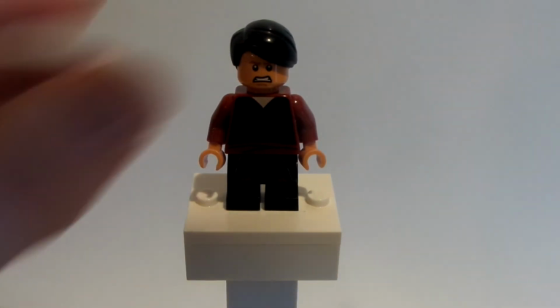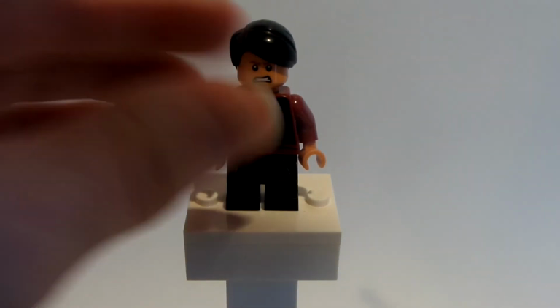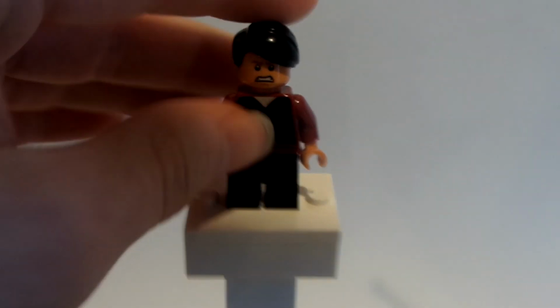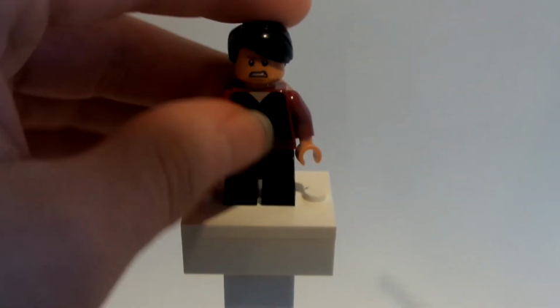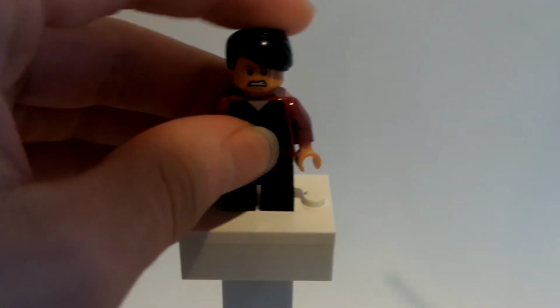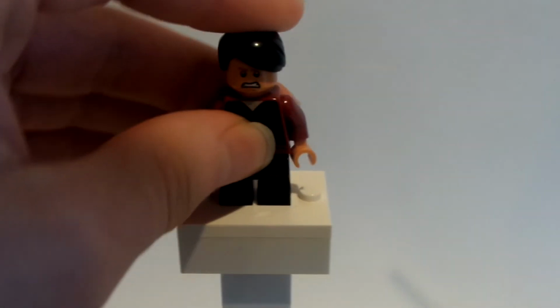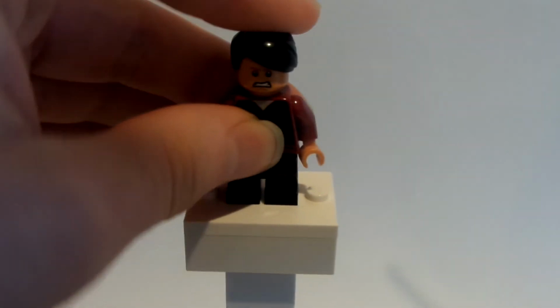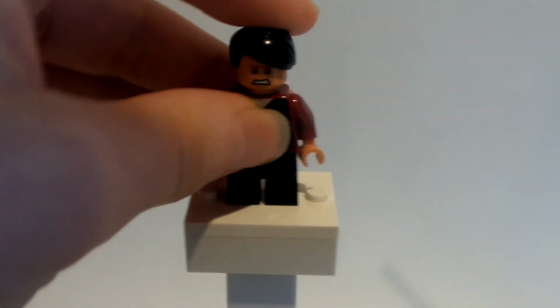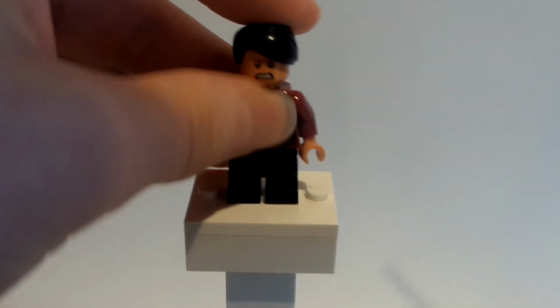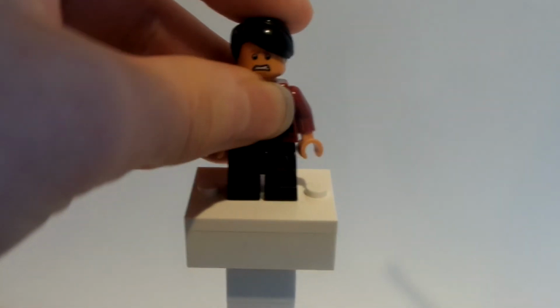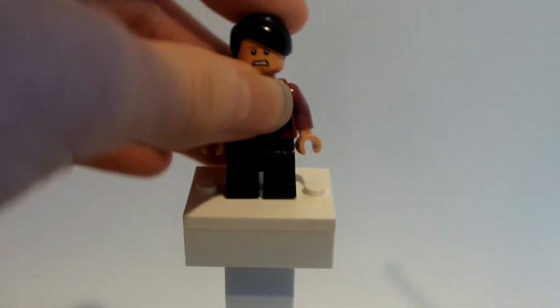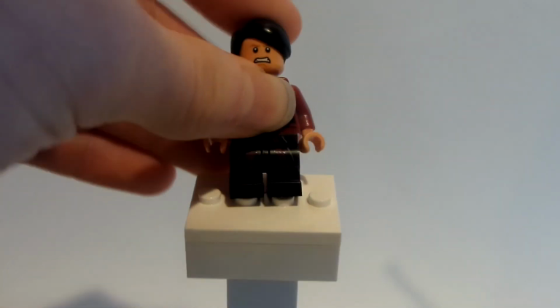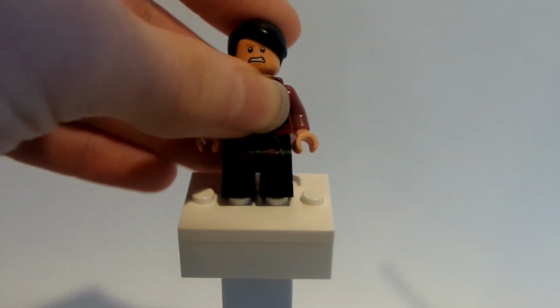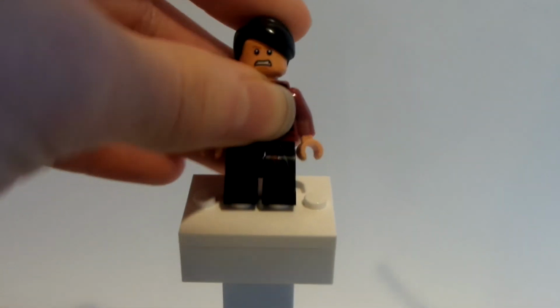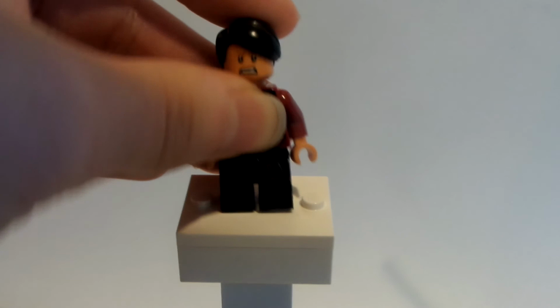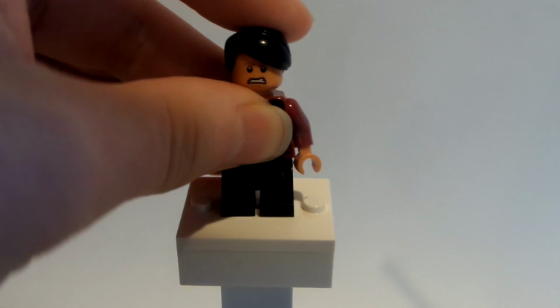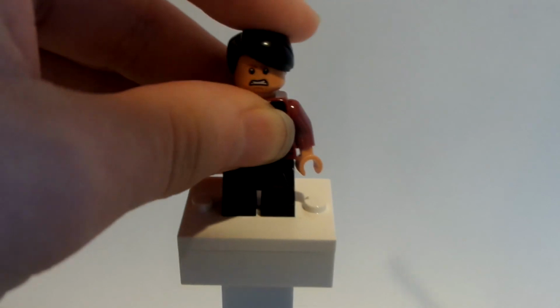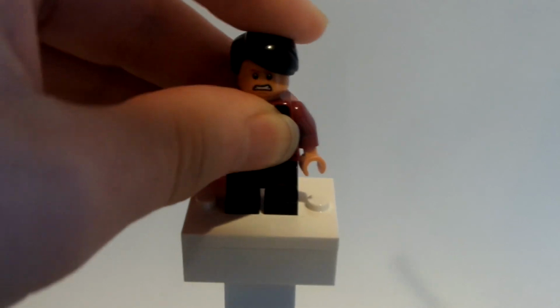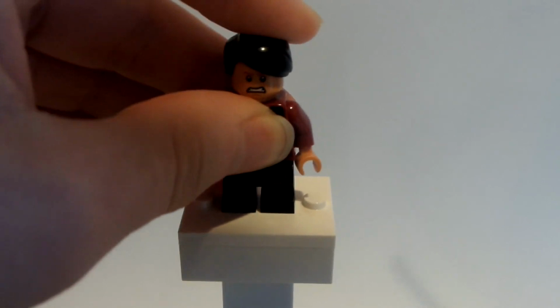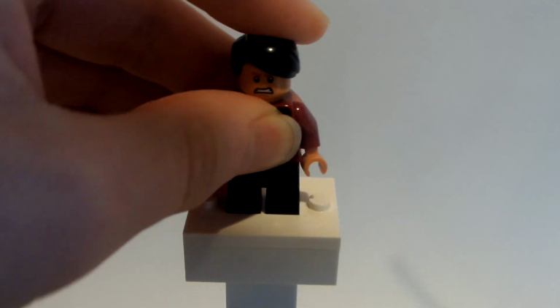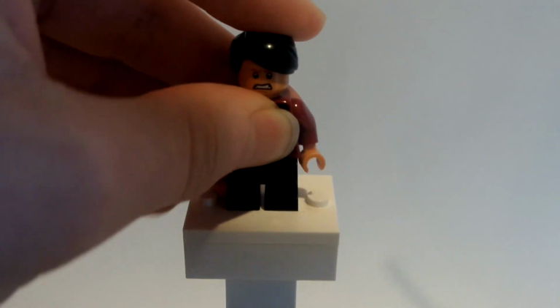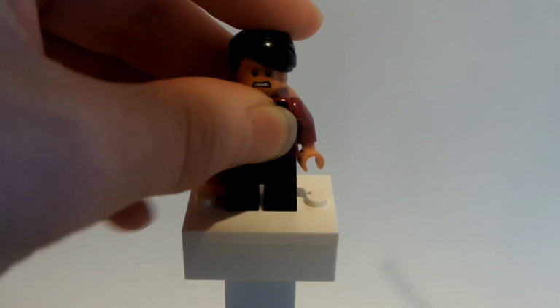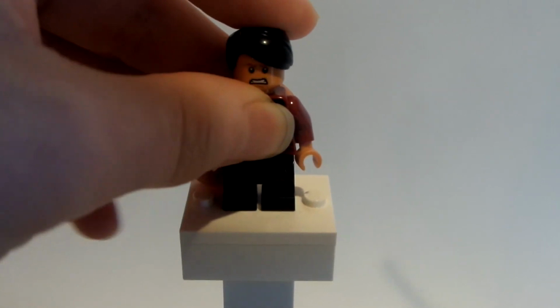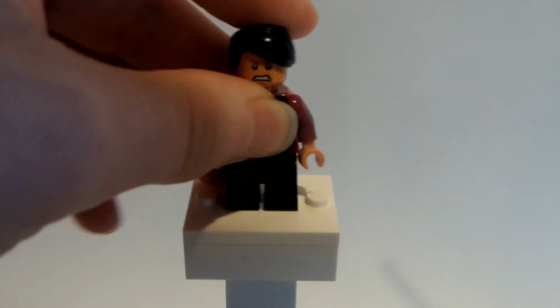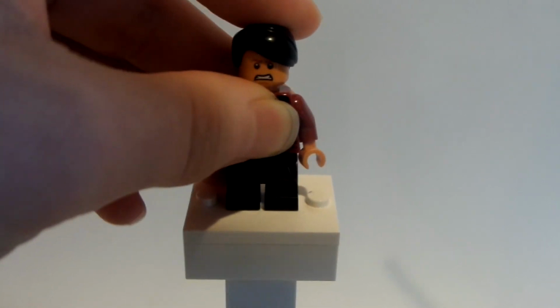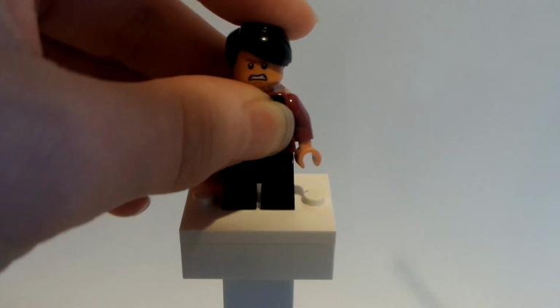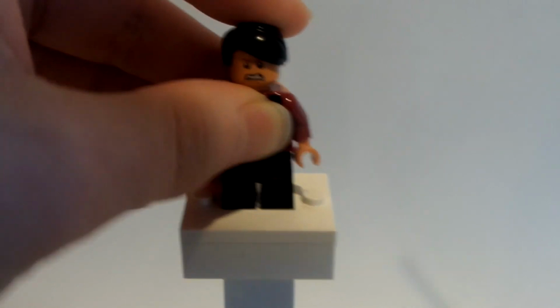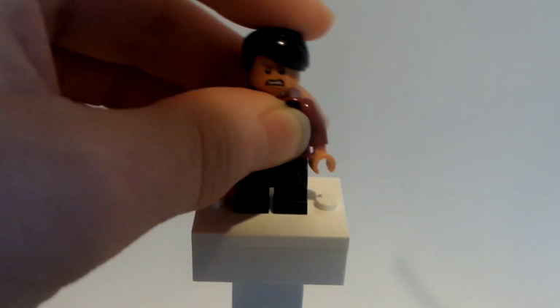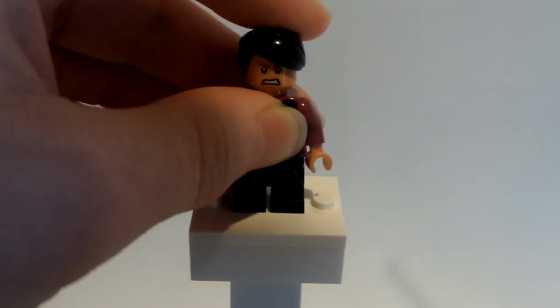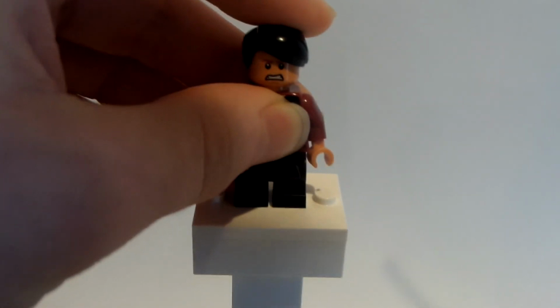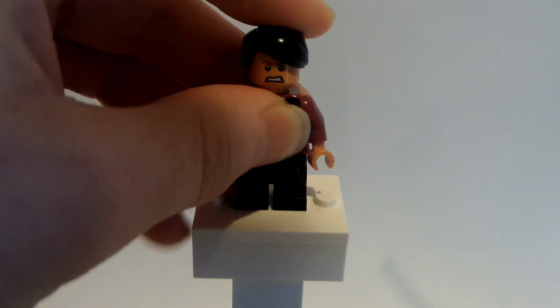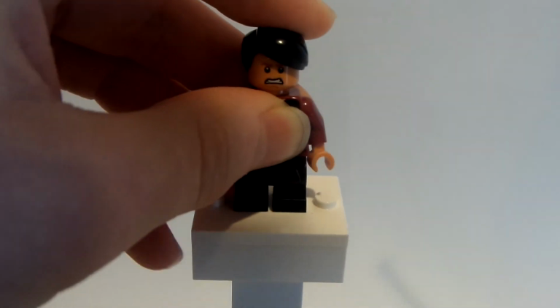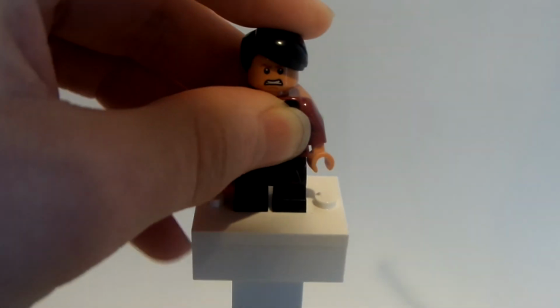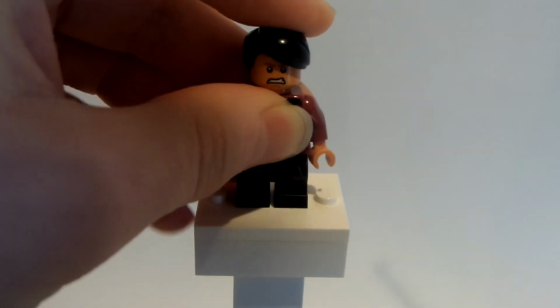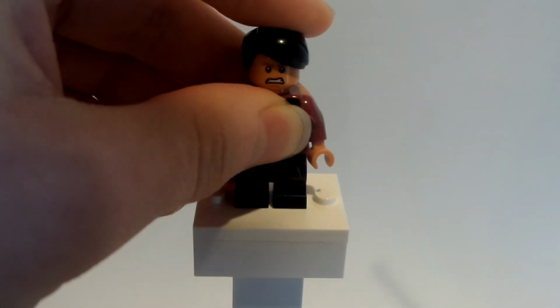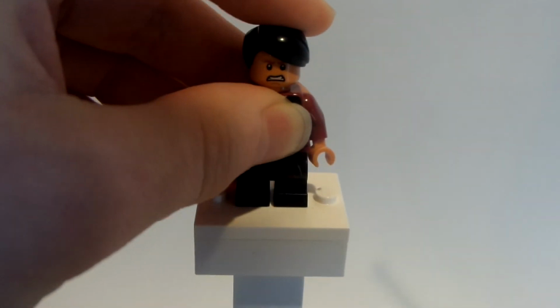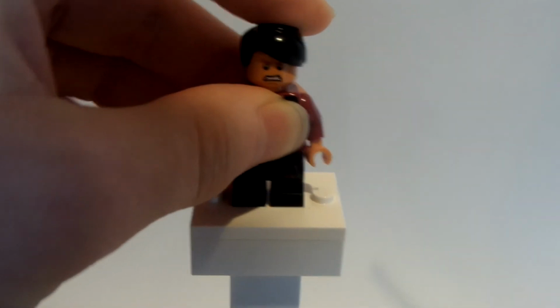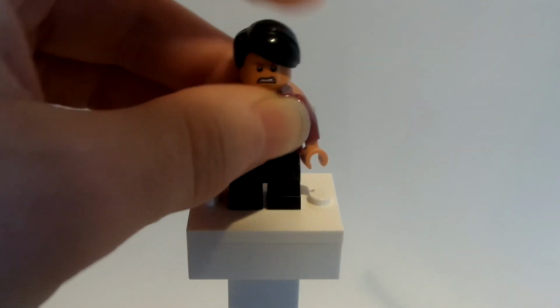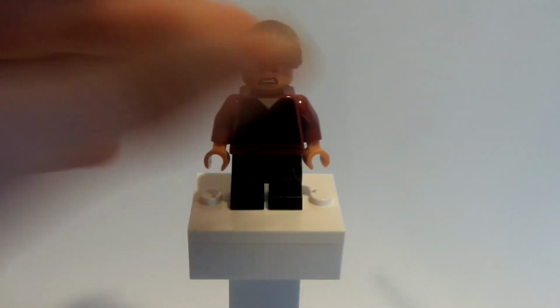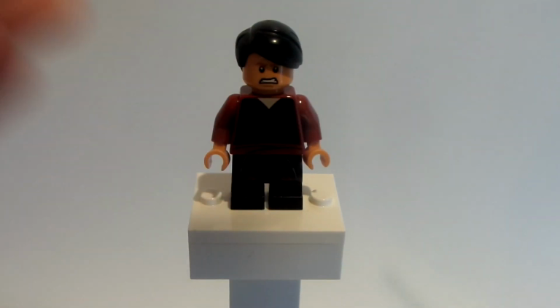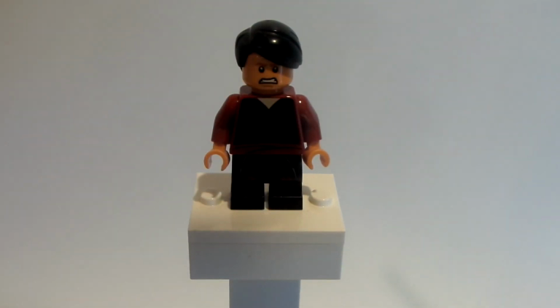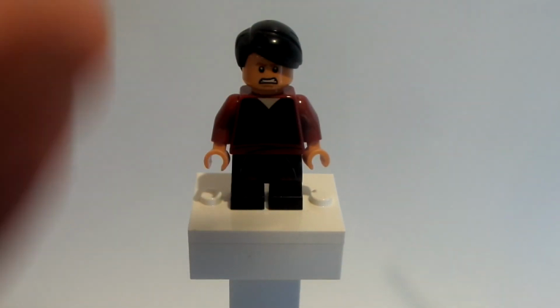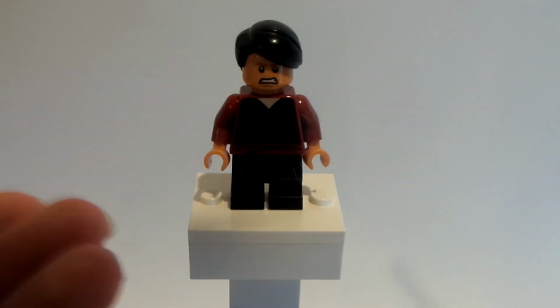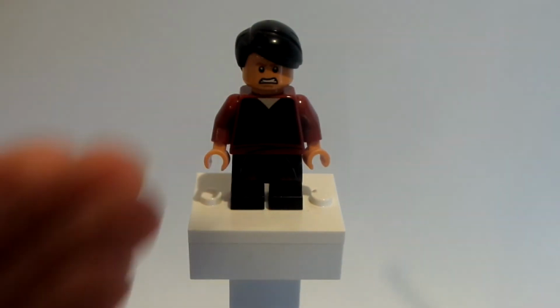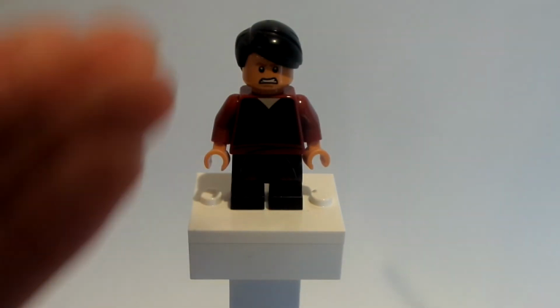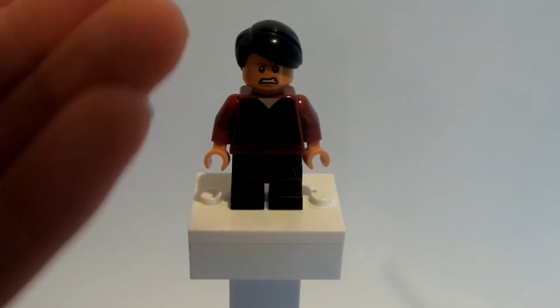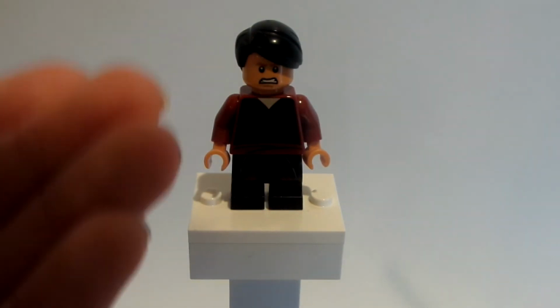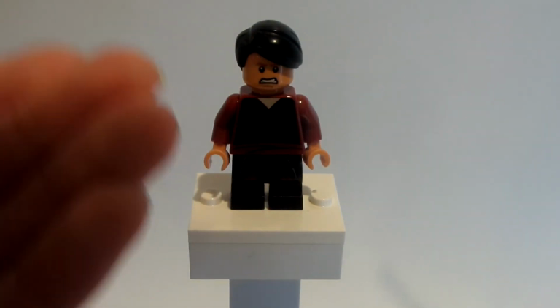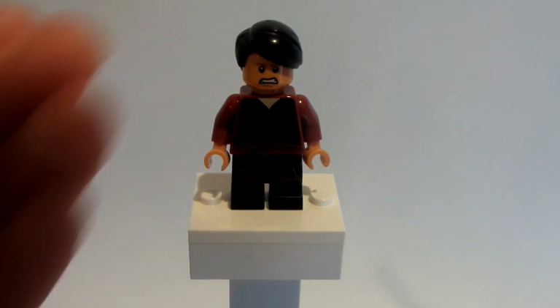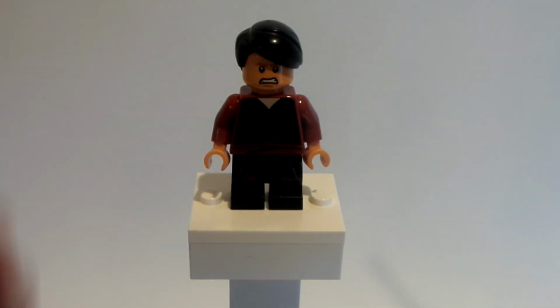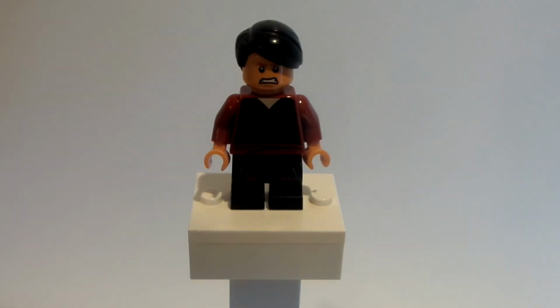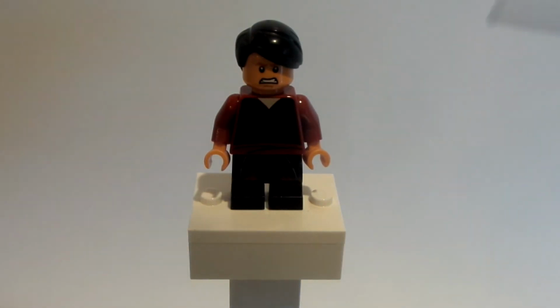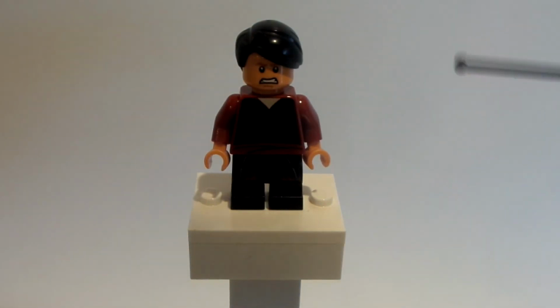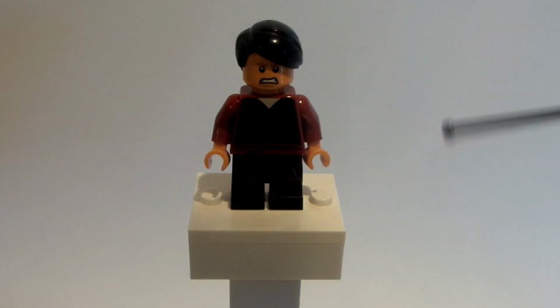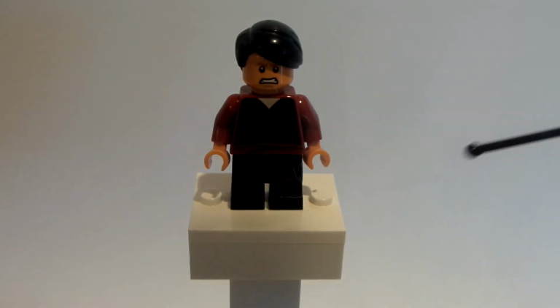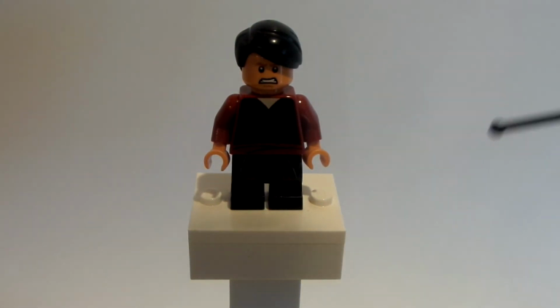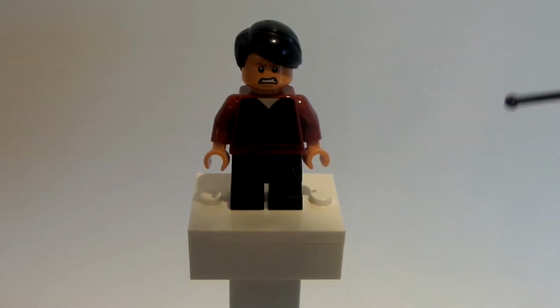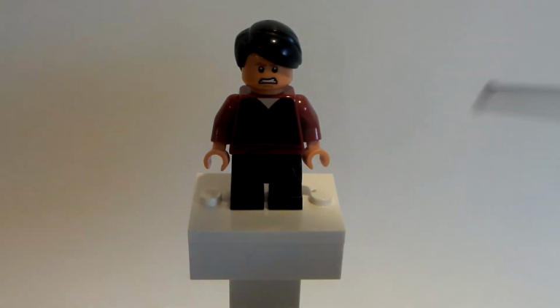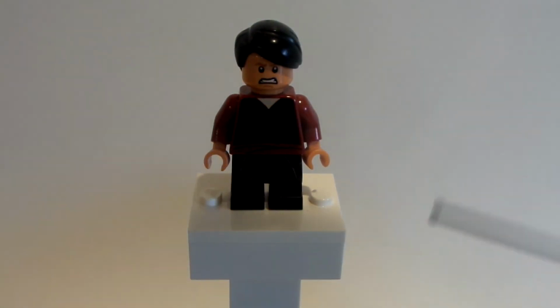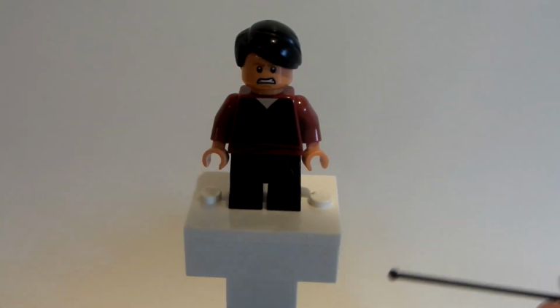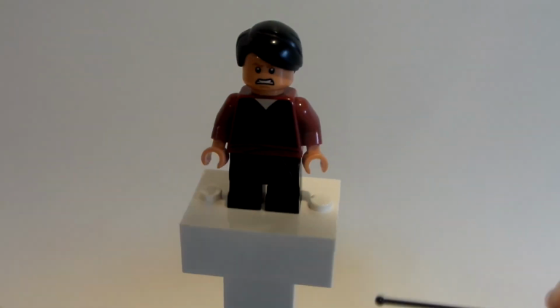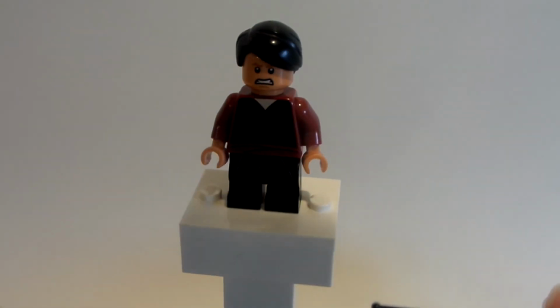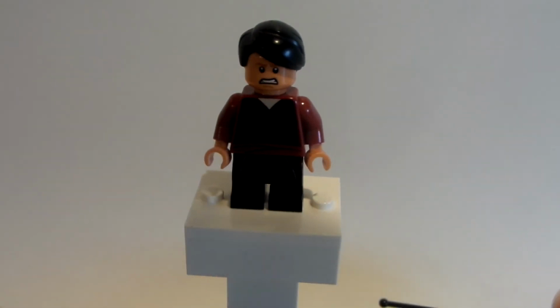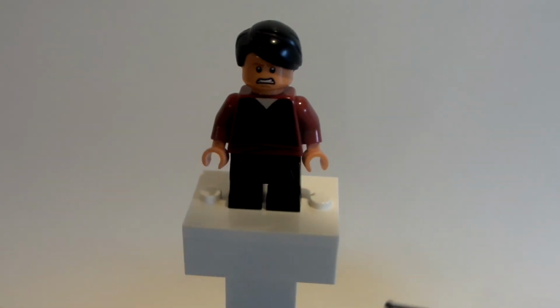I also gave him mid-sized legs as well because I kind of wanted to differentiate the height between the characters.